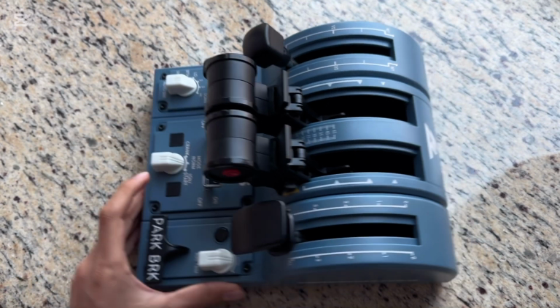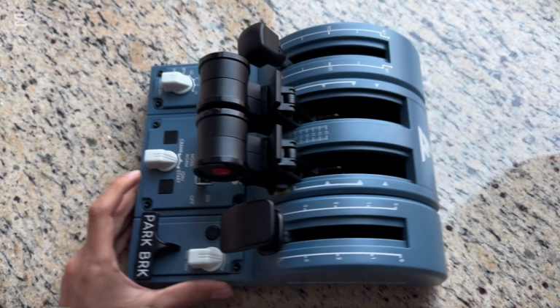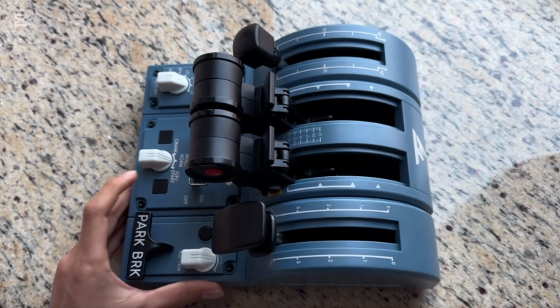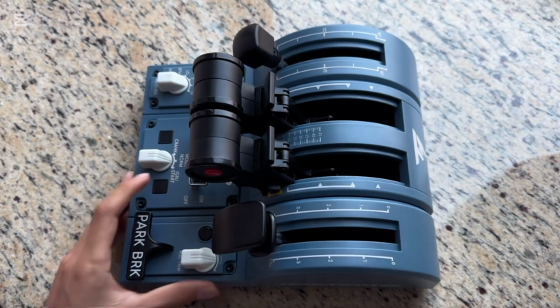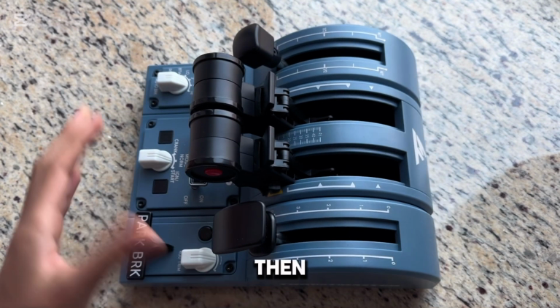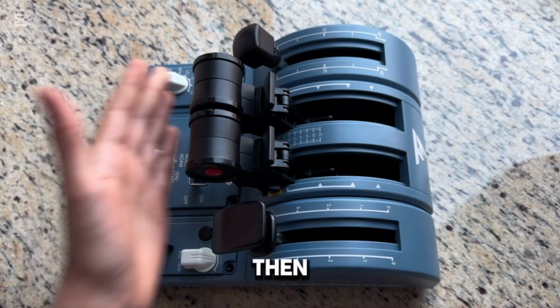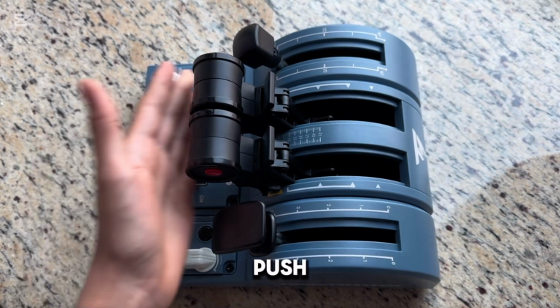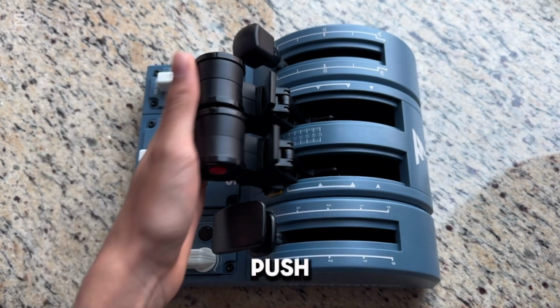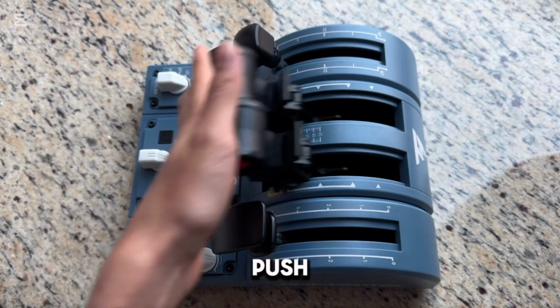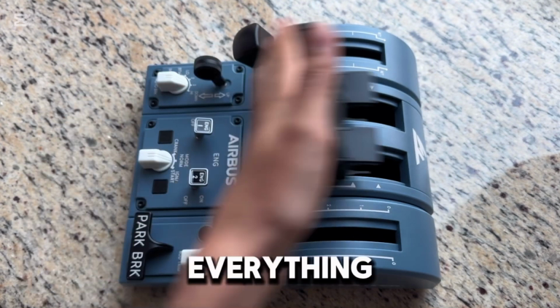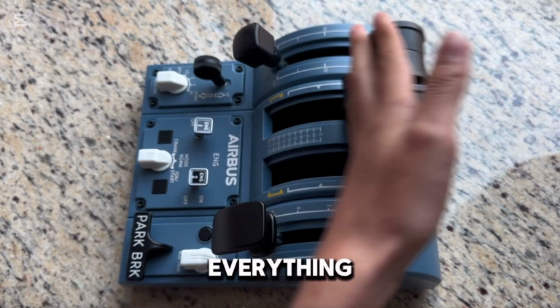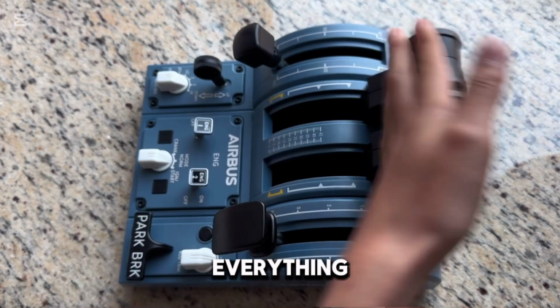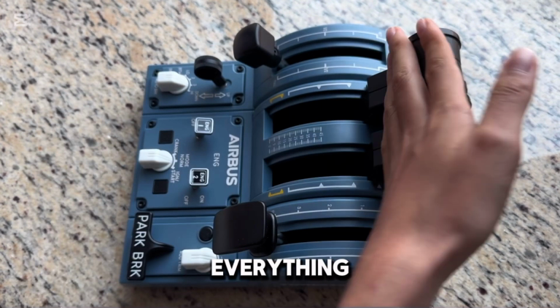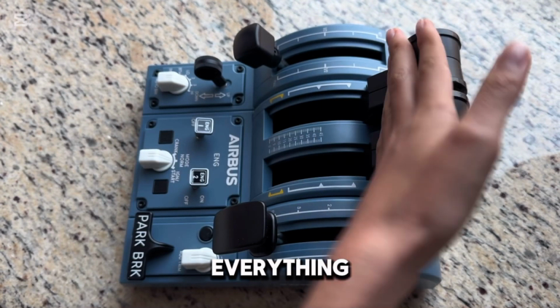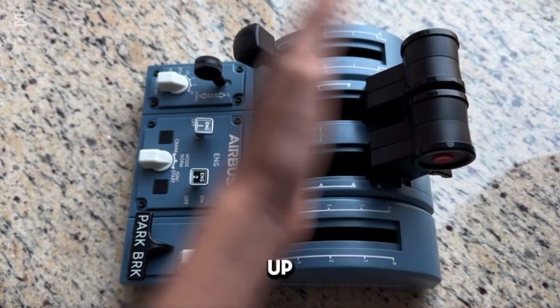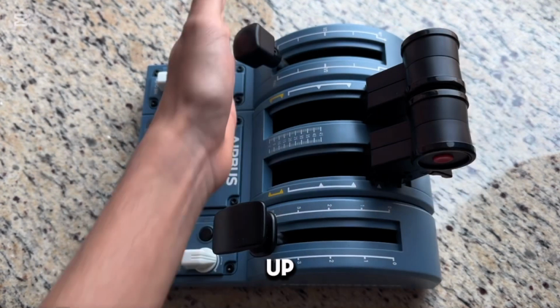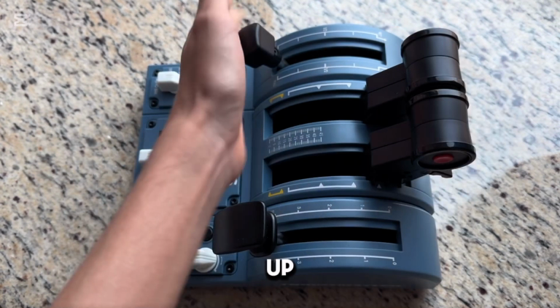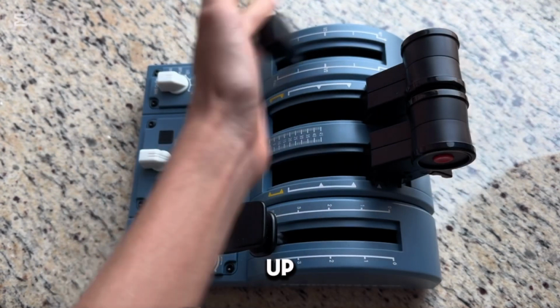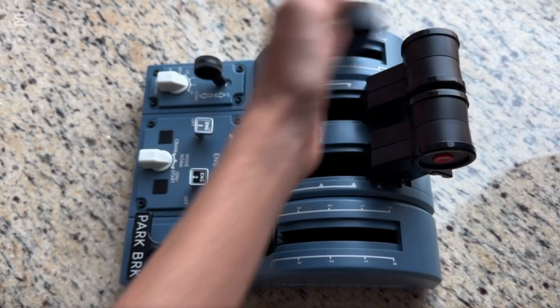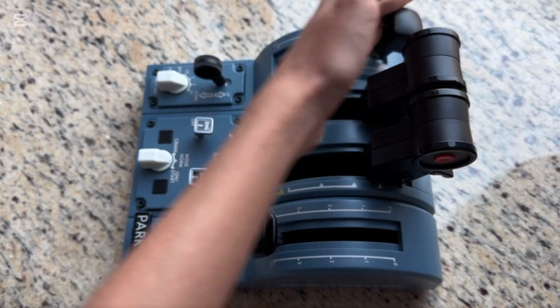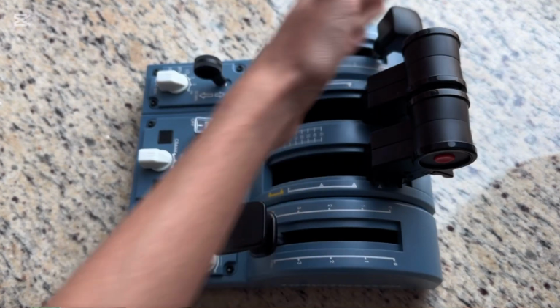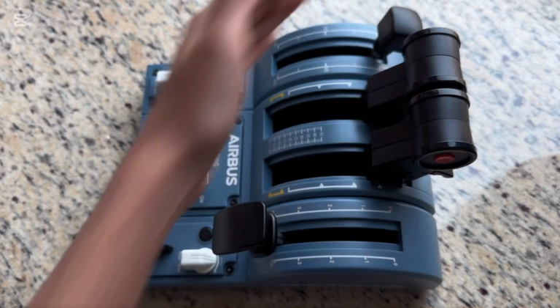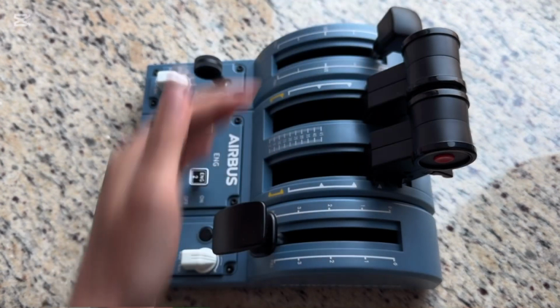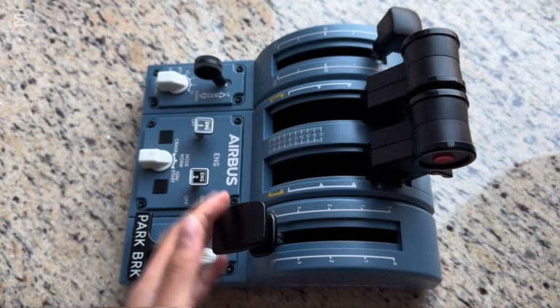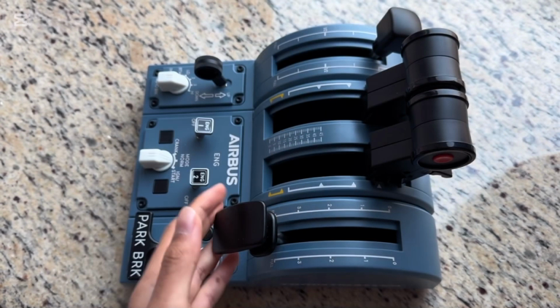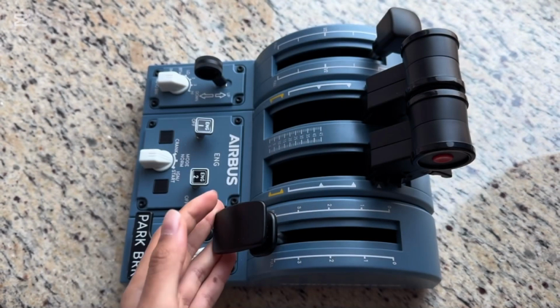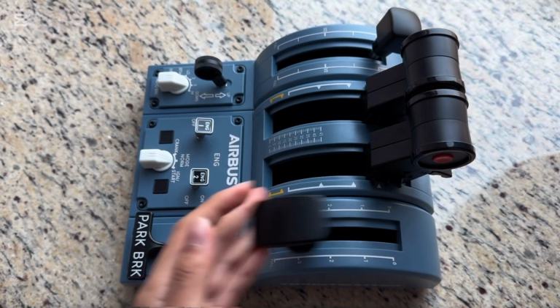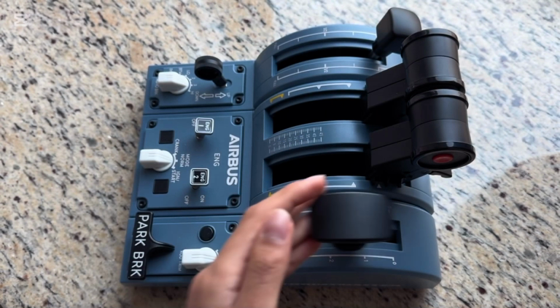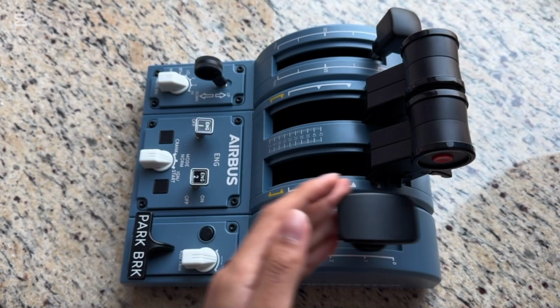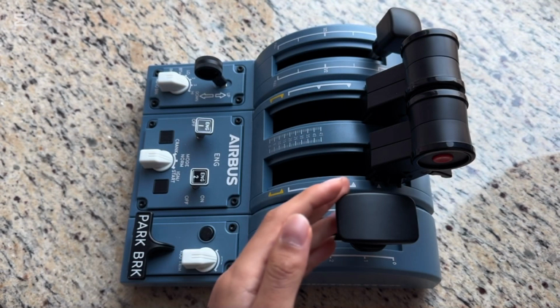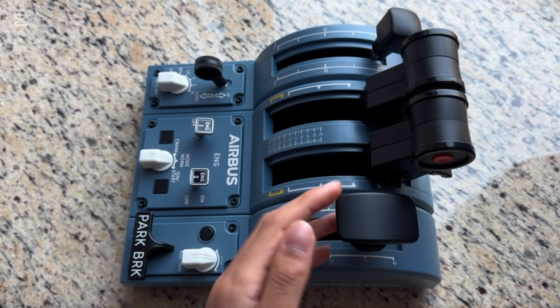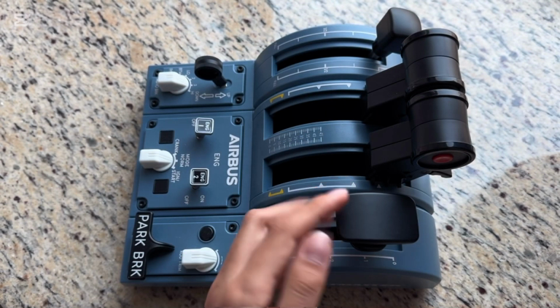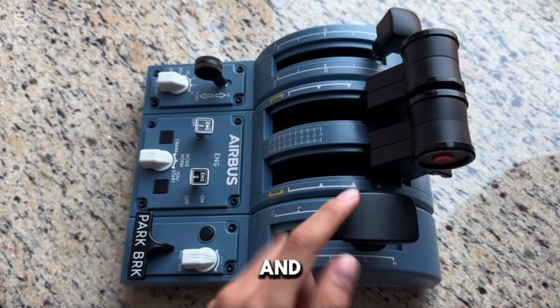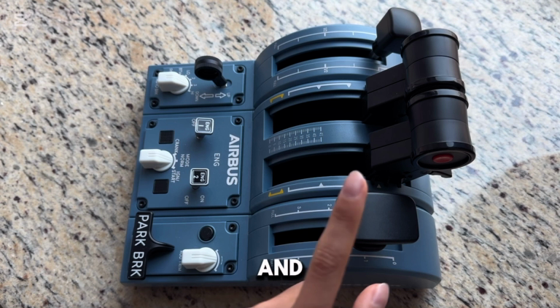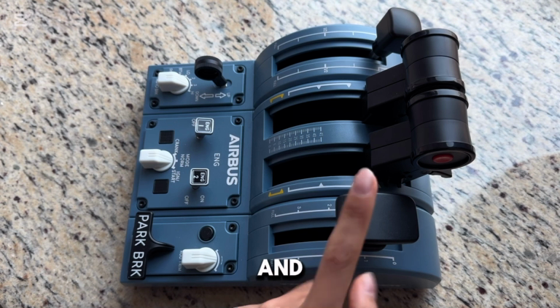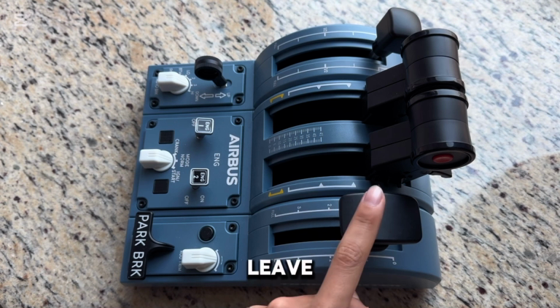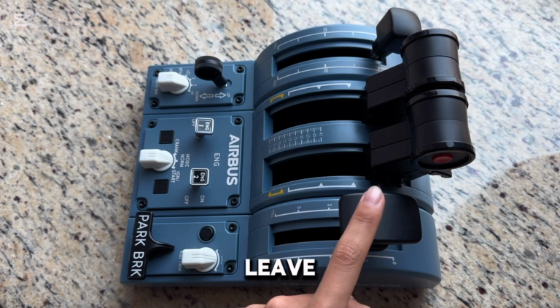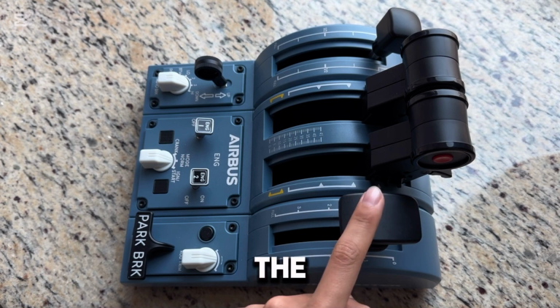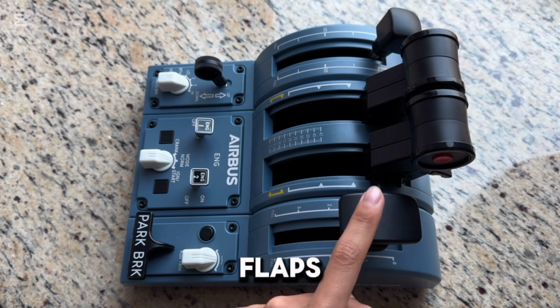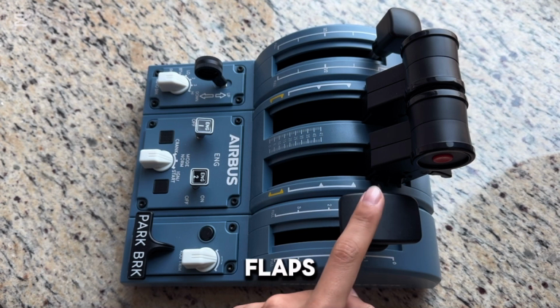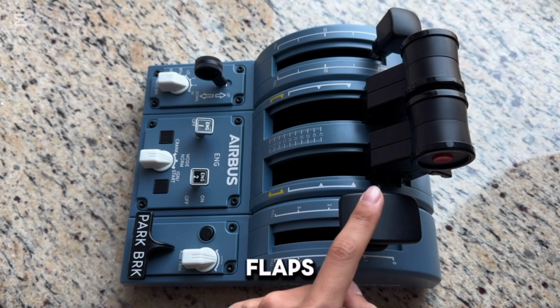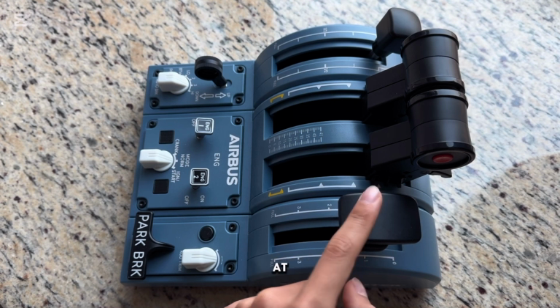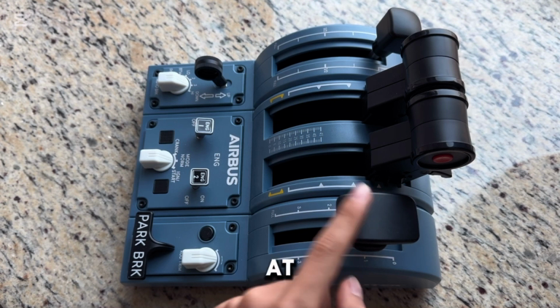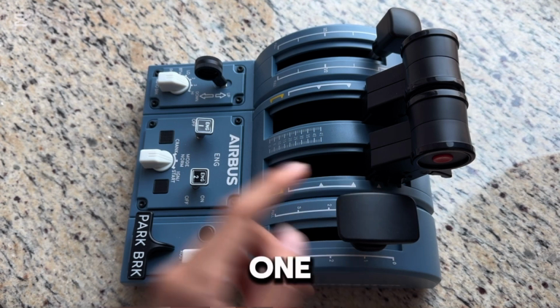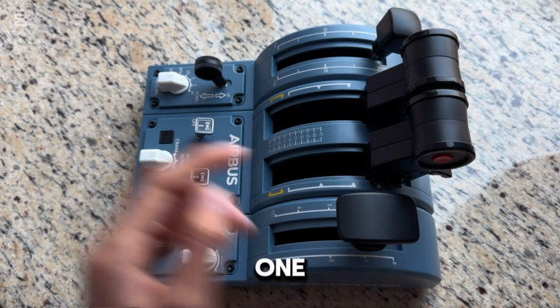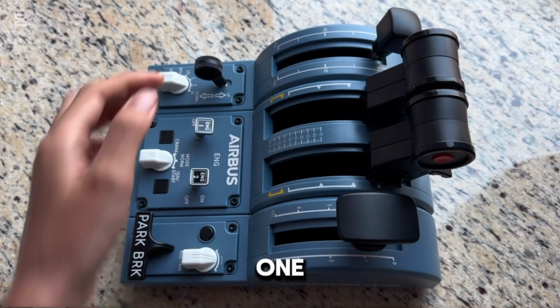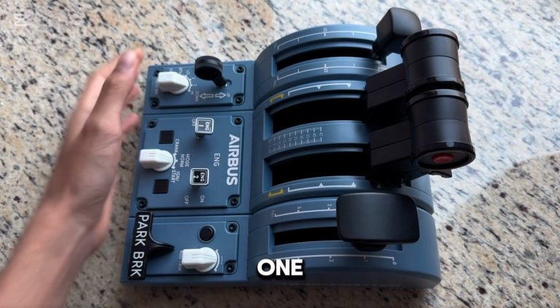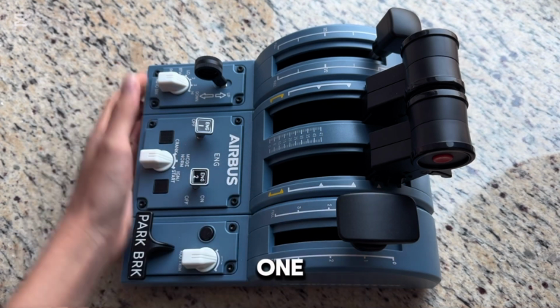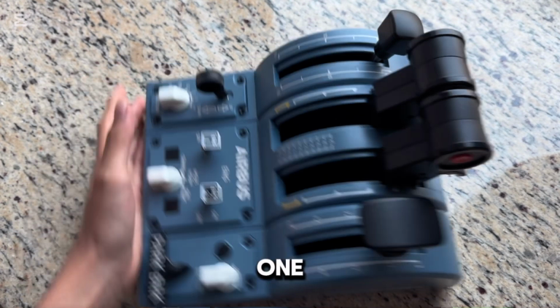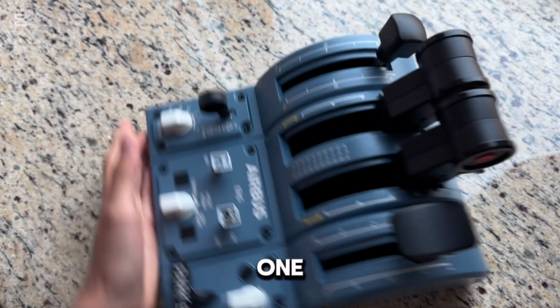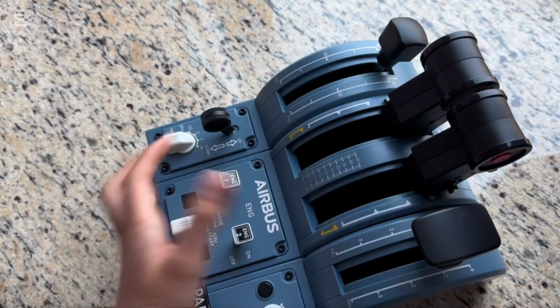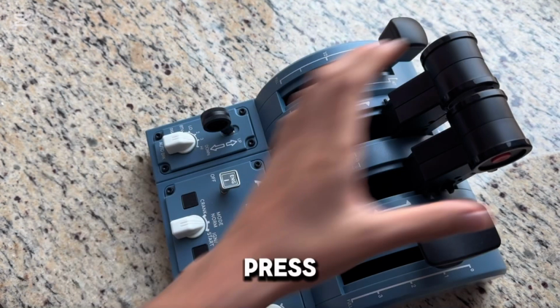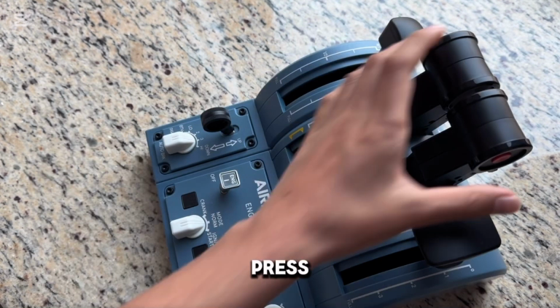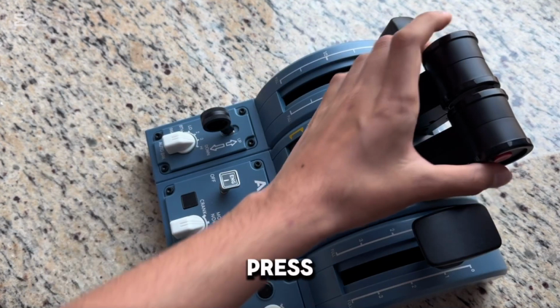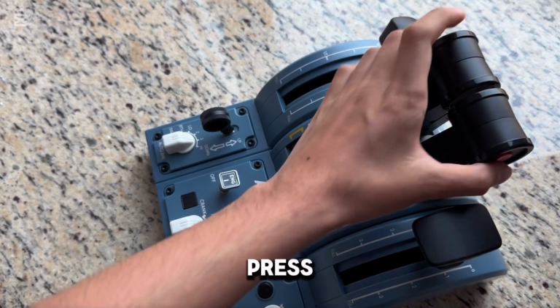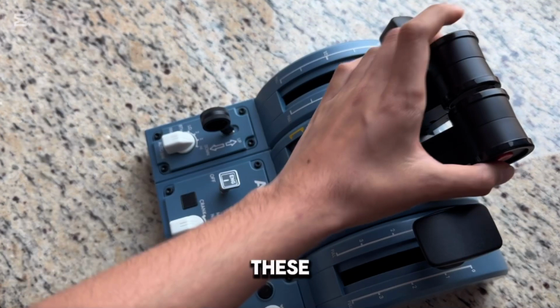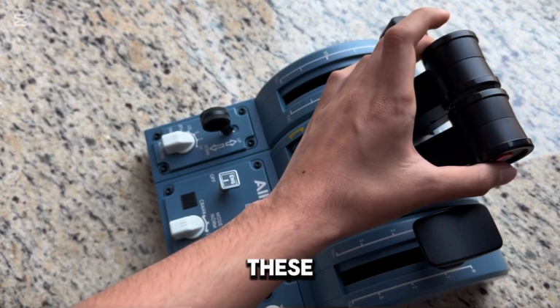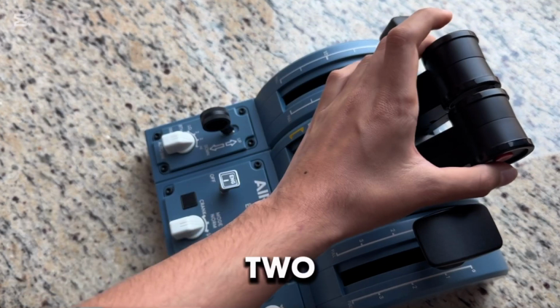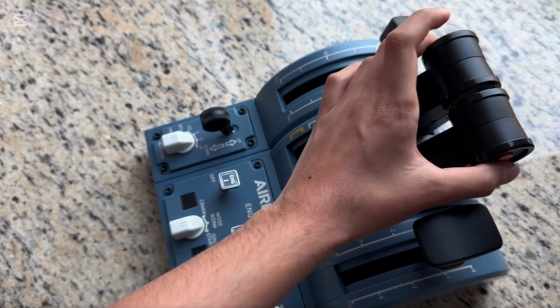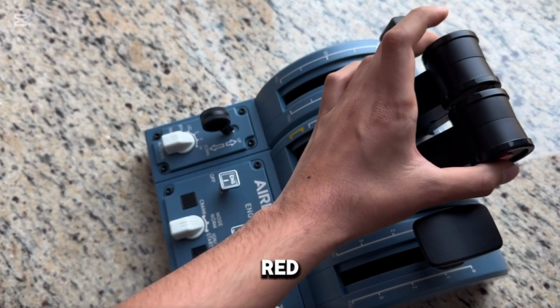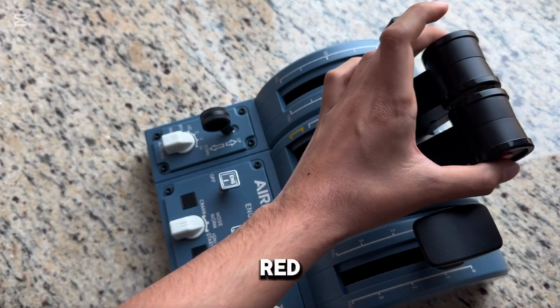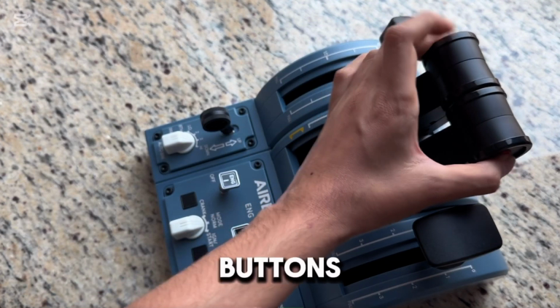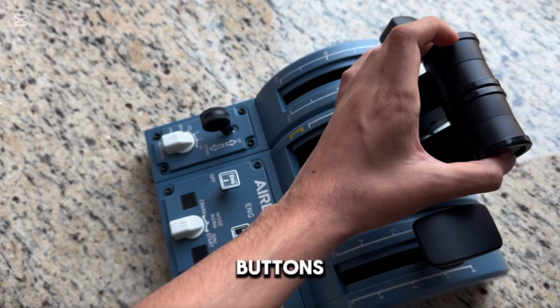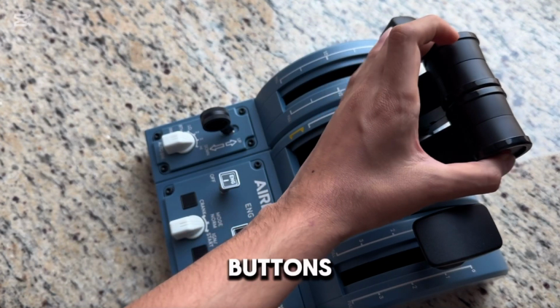Then push everything up and leave the flaps at 1, then press these two red buttons.